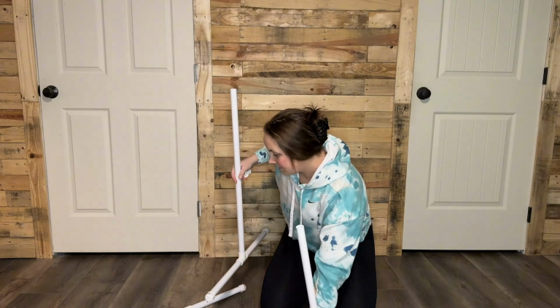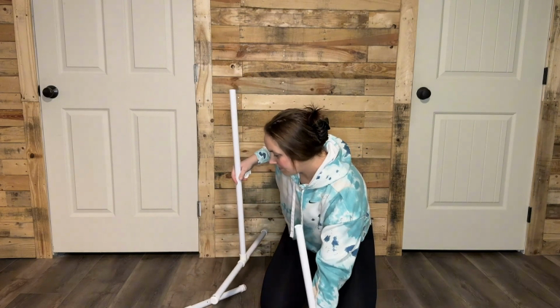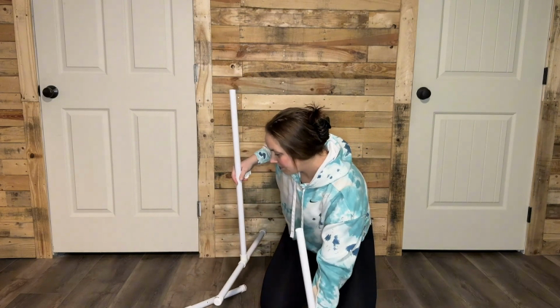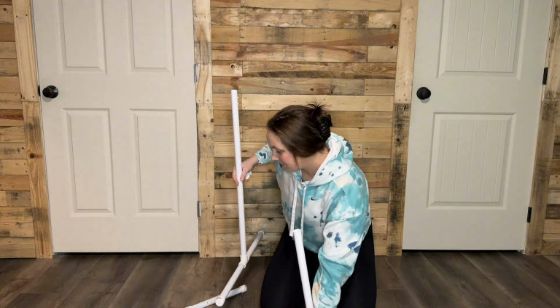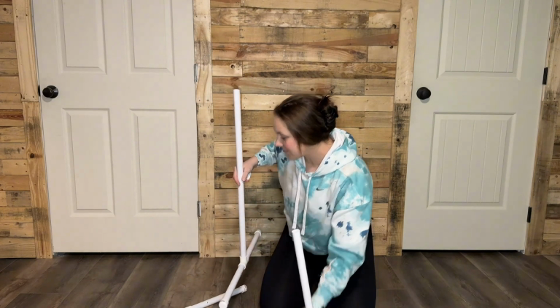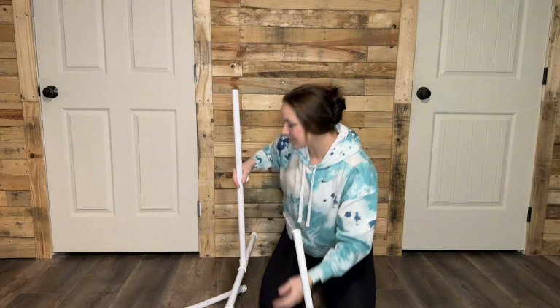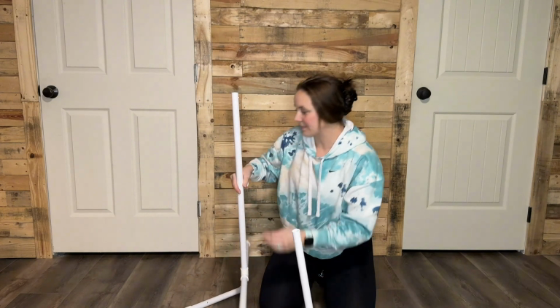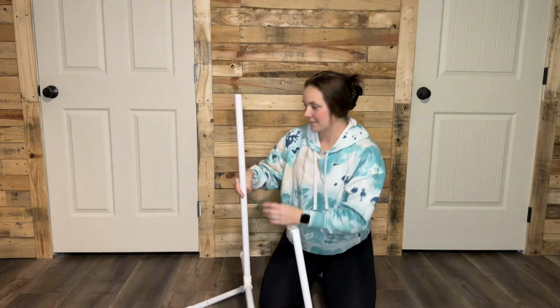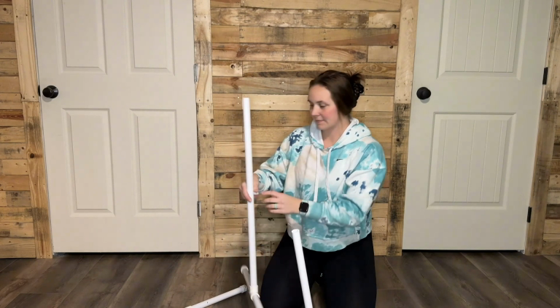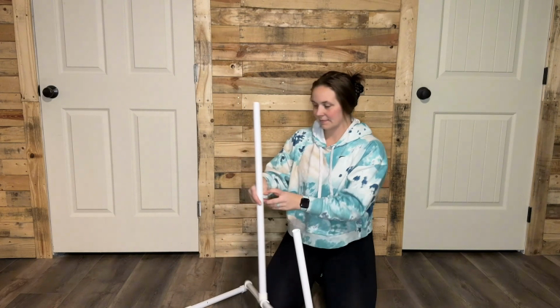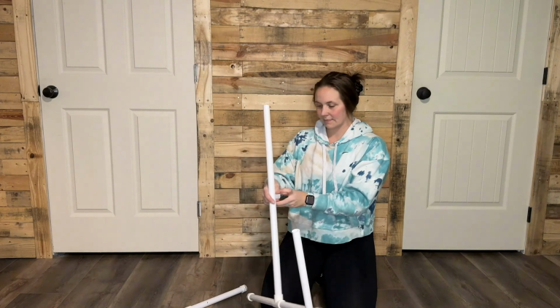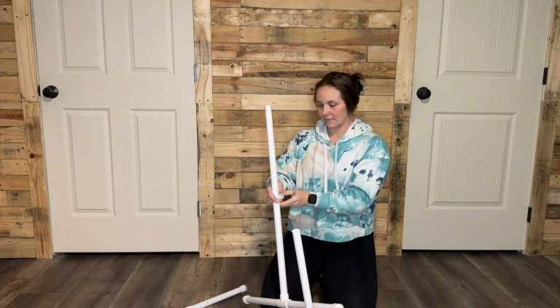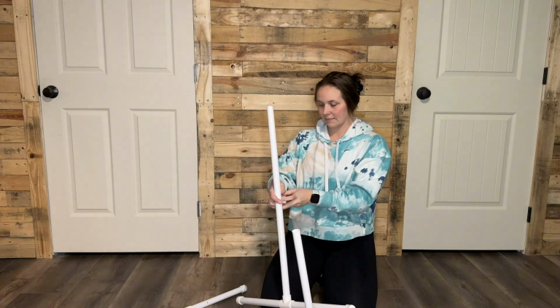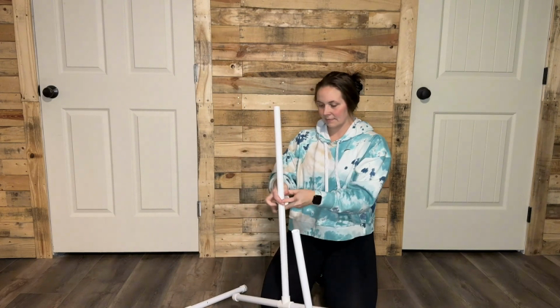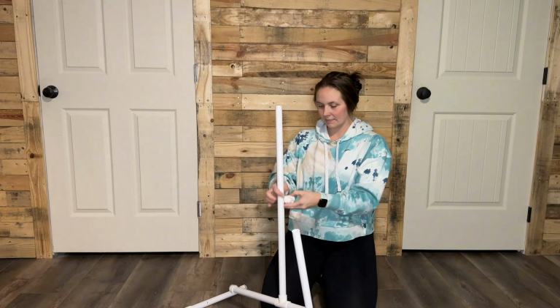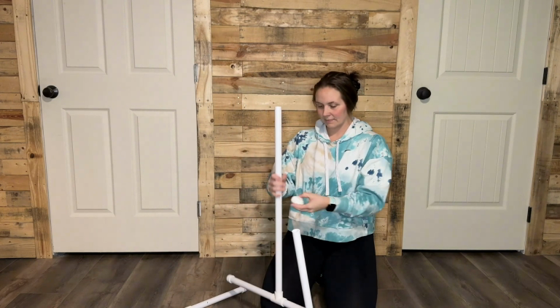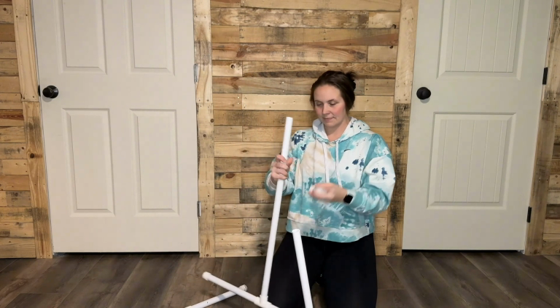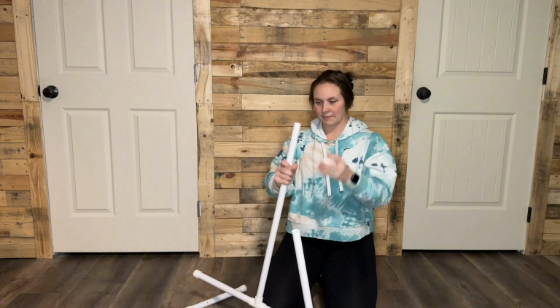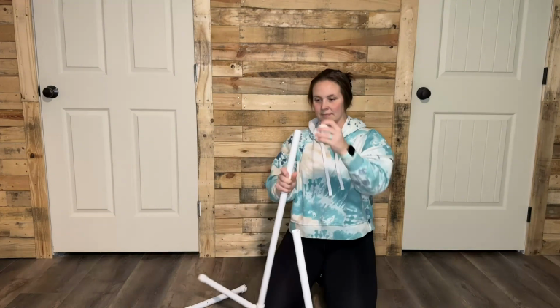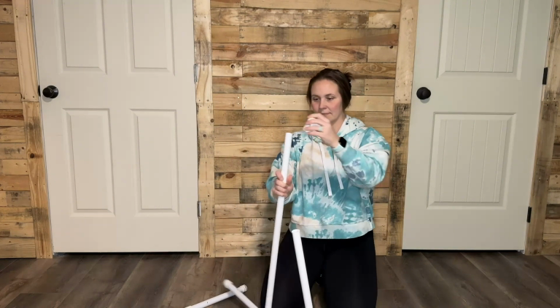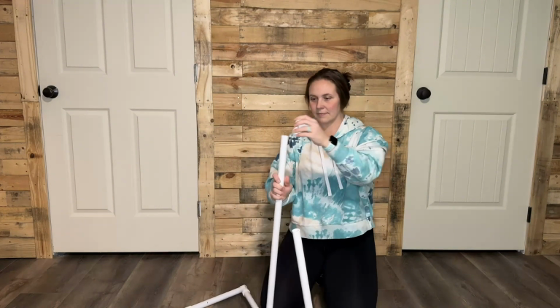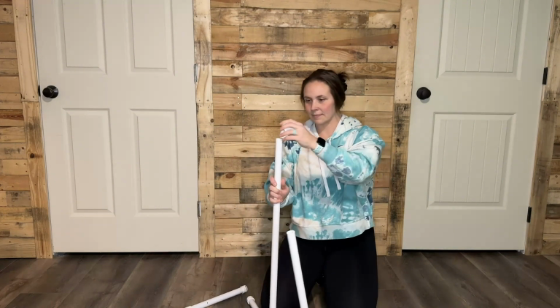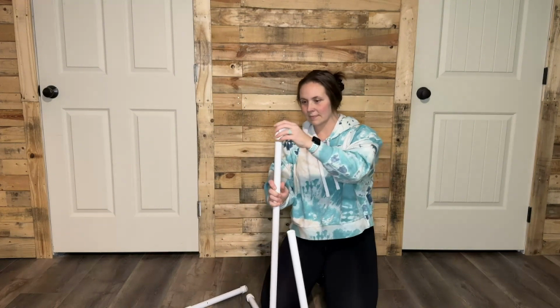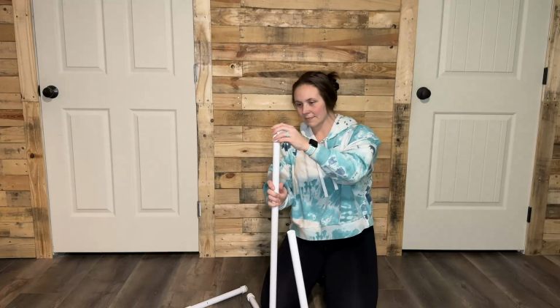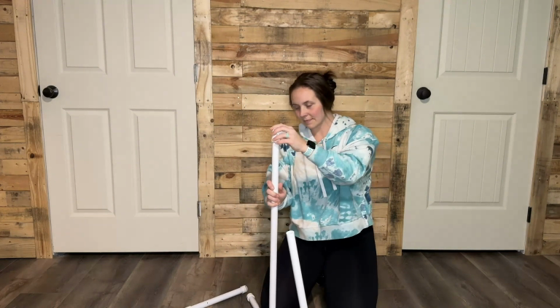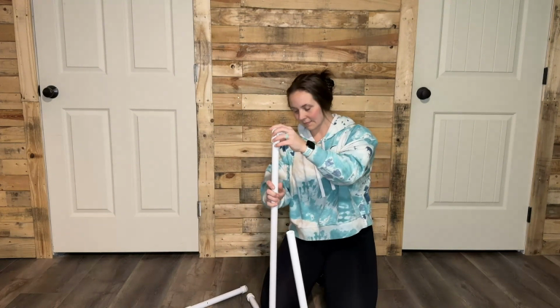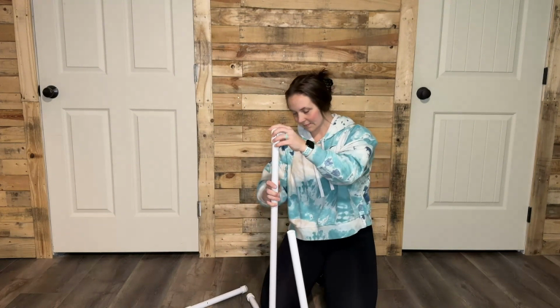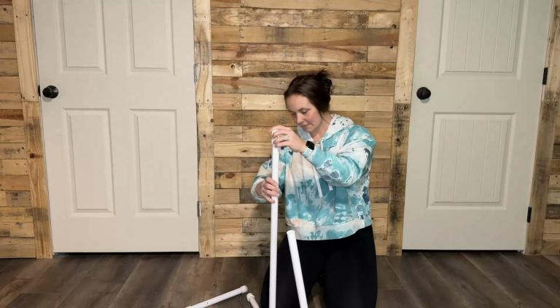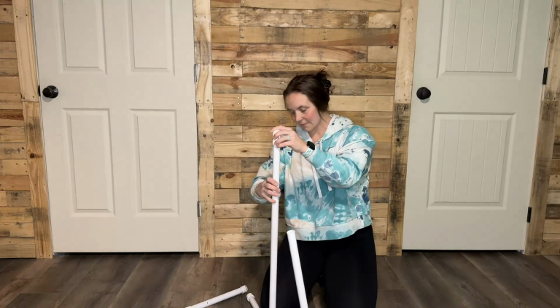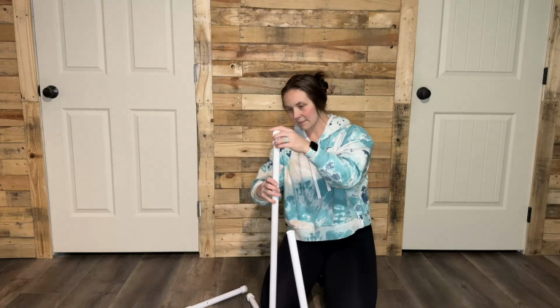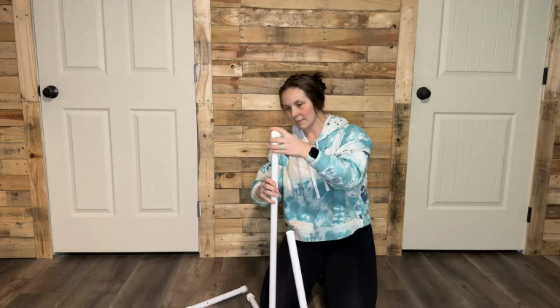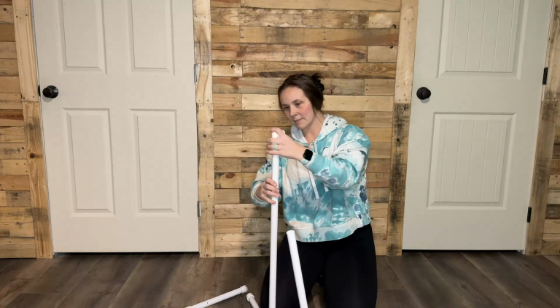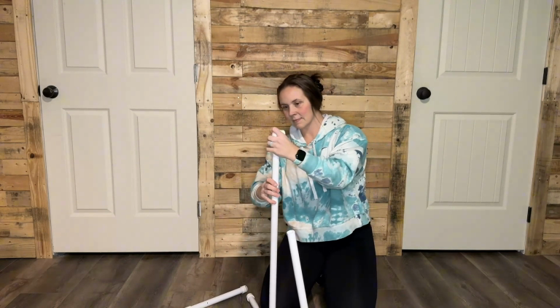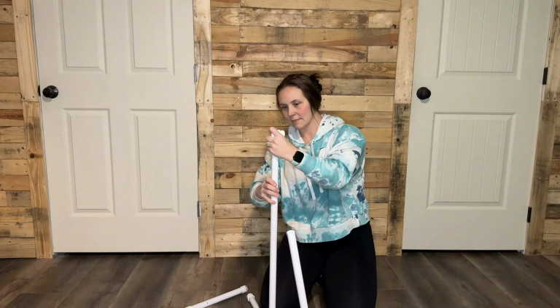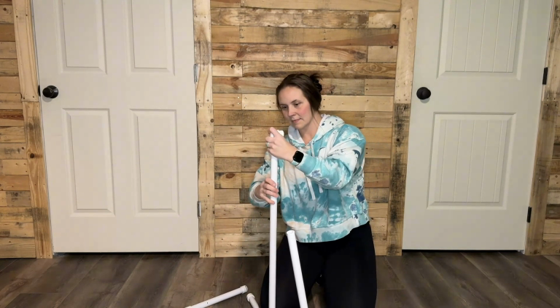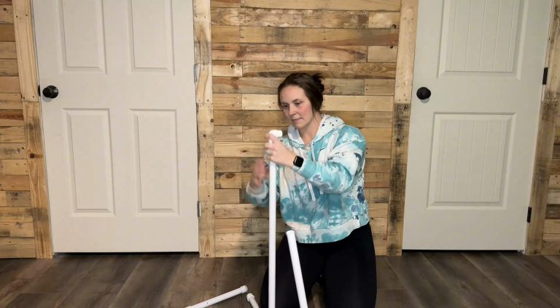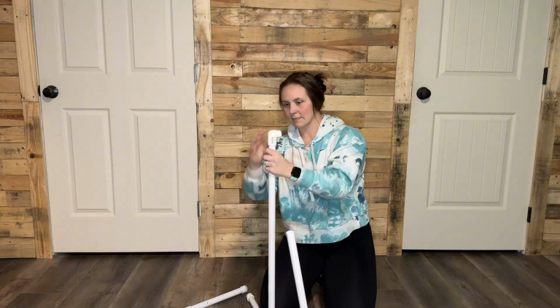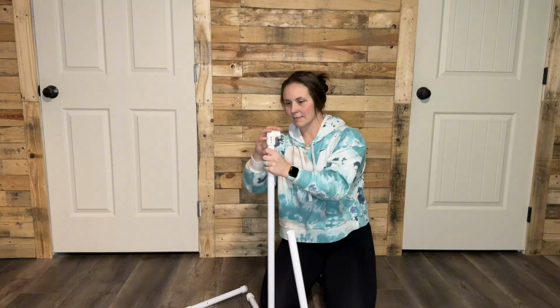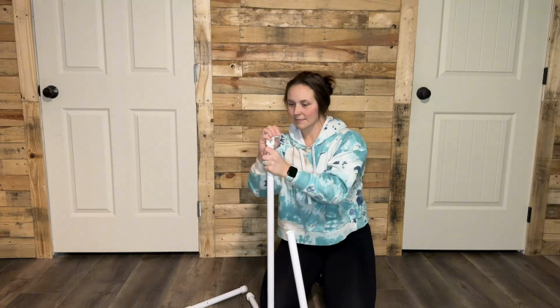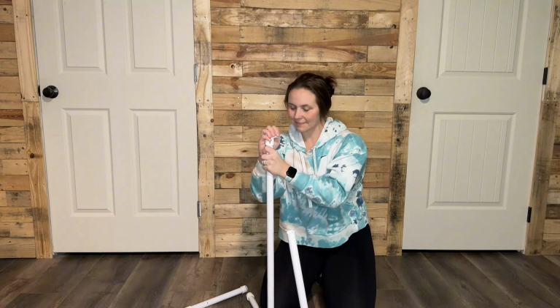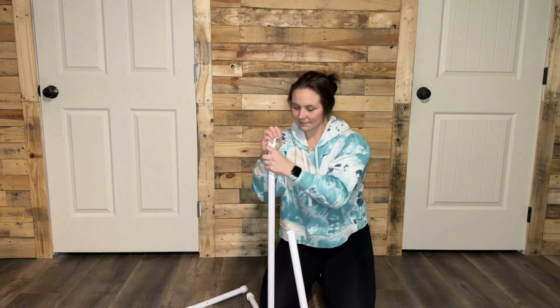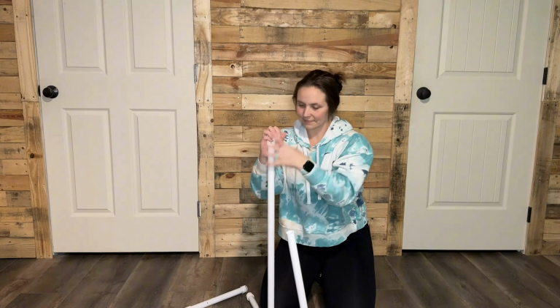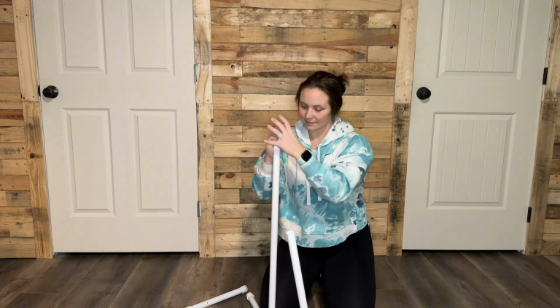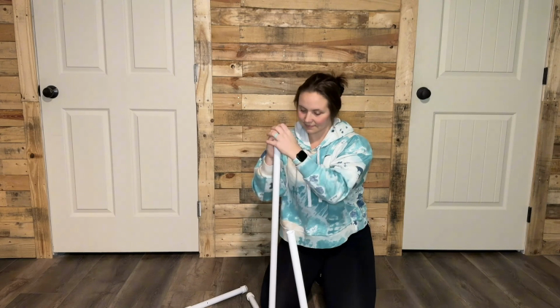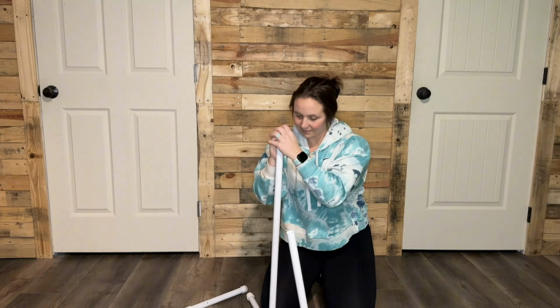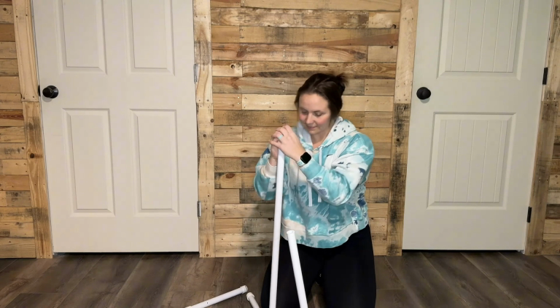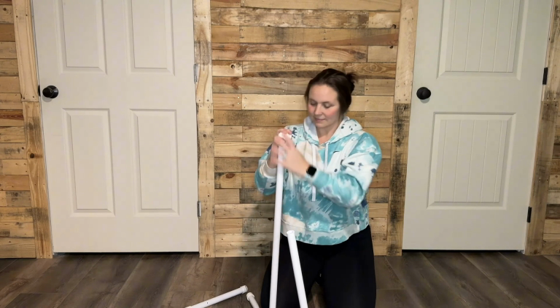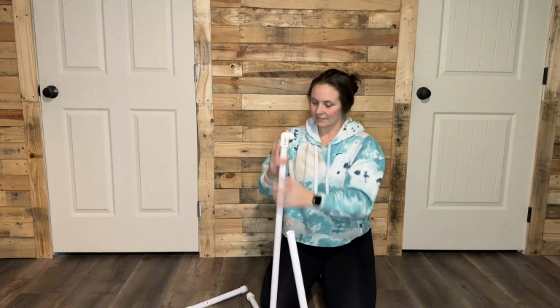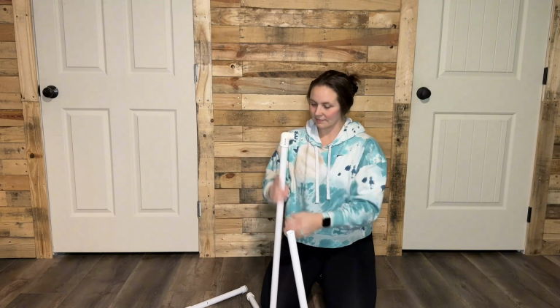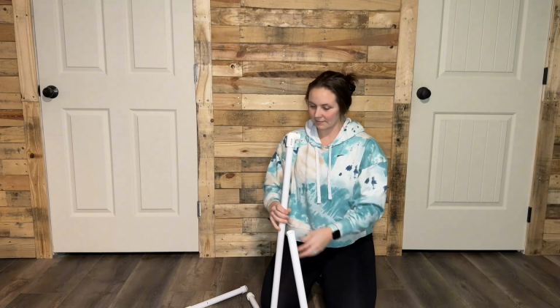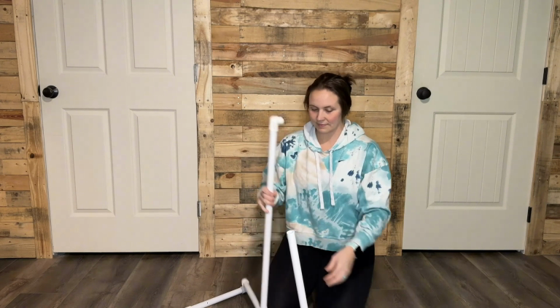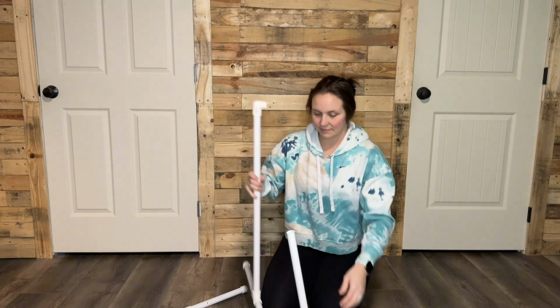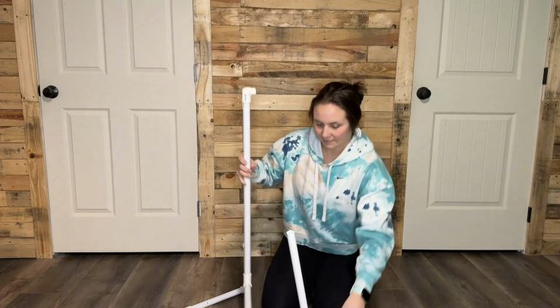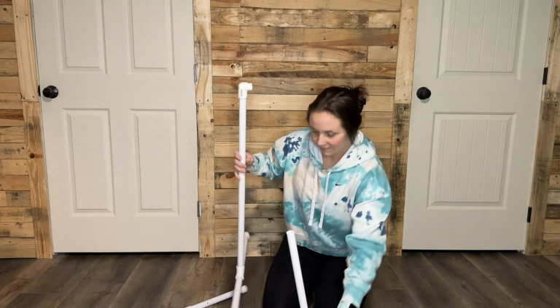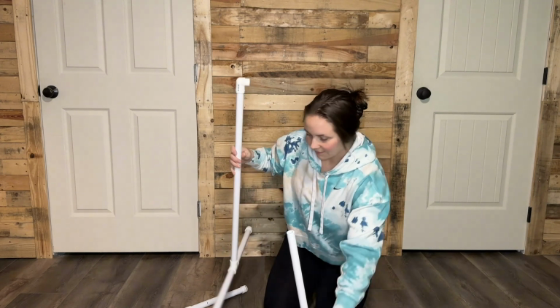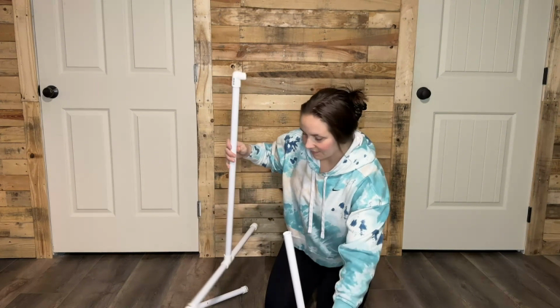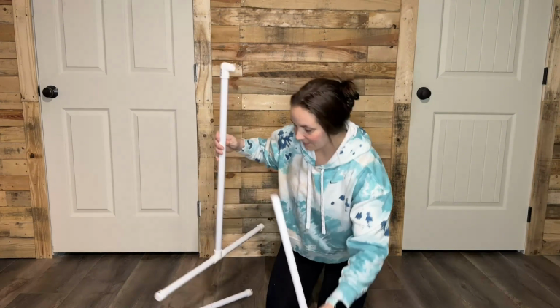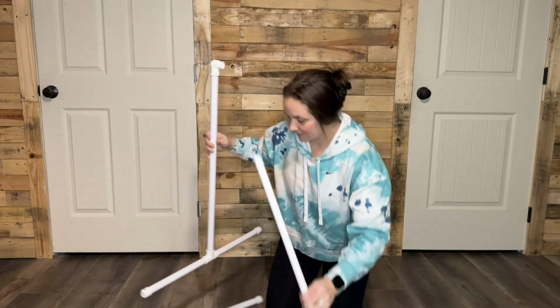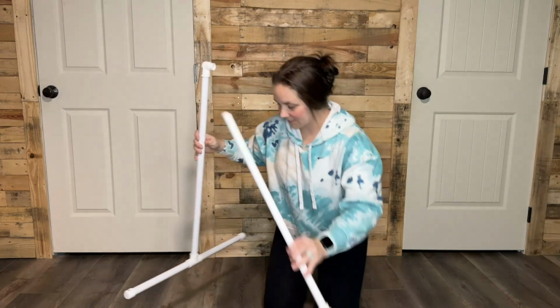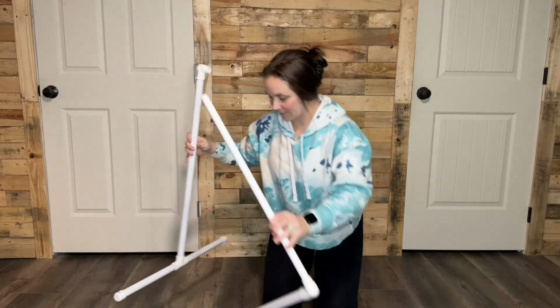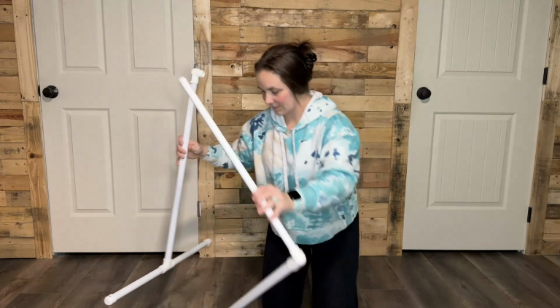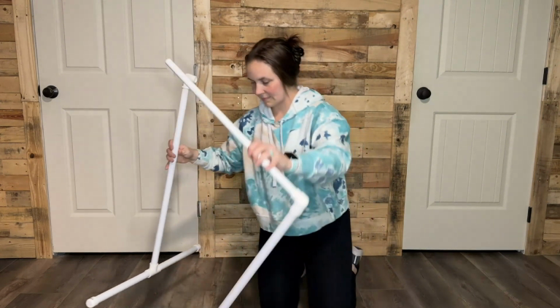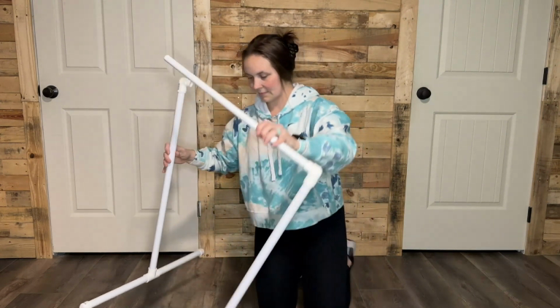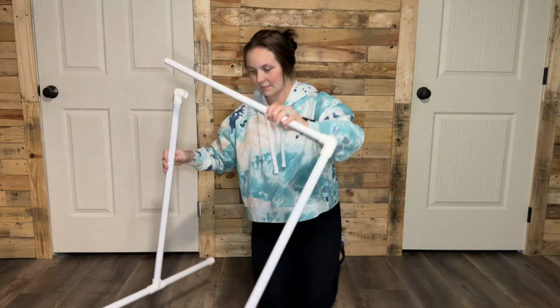Next, you can insert your 24-inch piece into each open end of the elbow reducers to connect your structure, or just leave it apart.